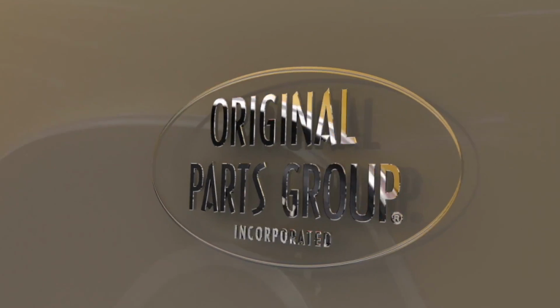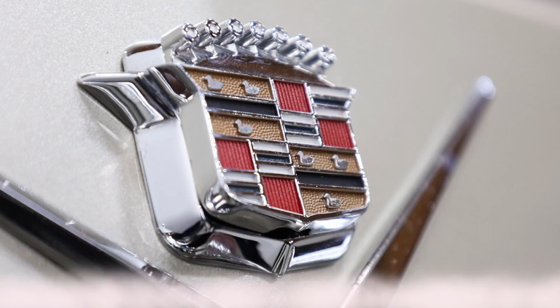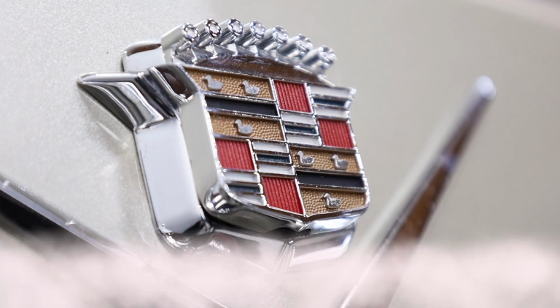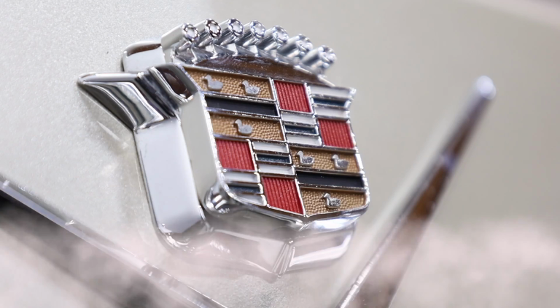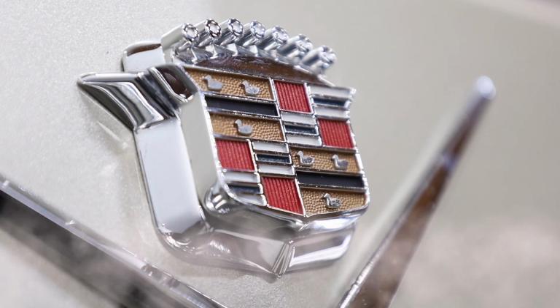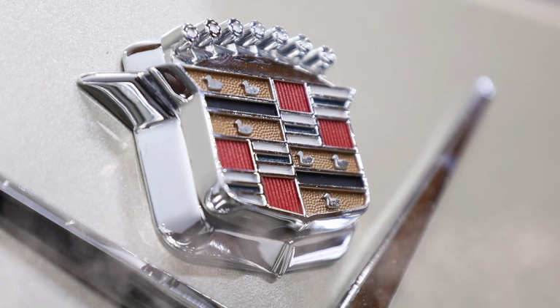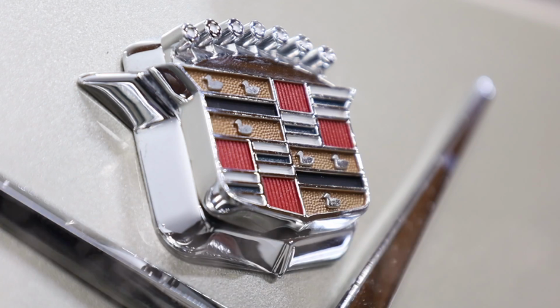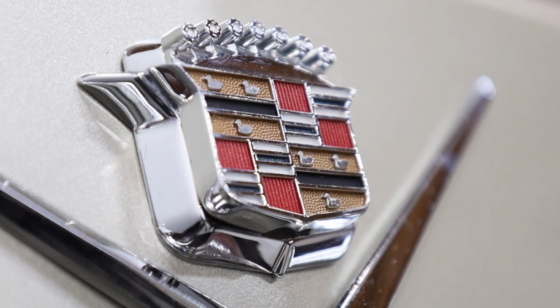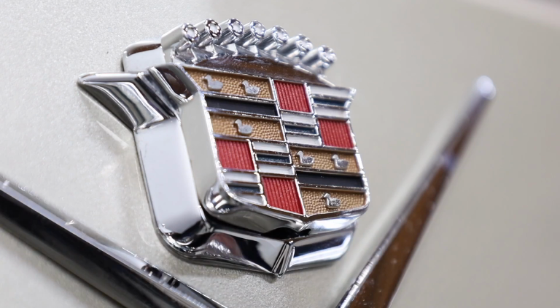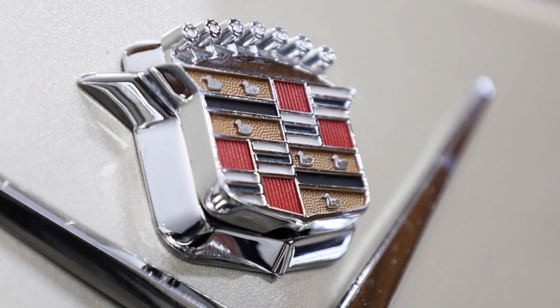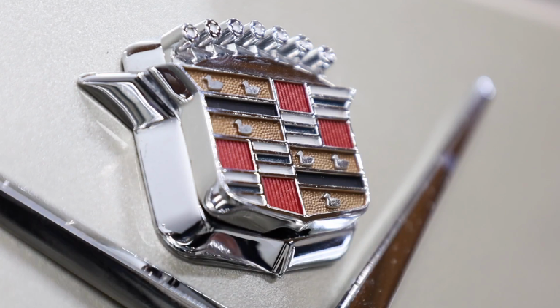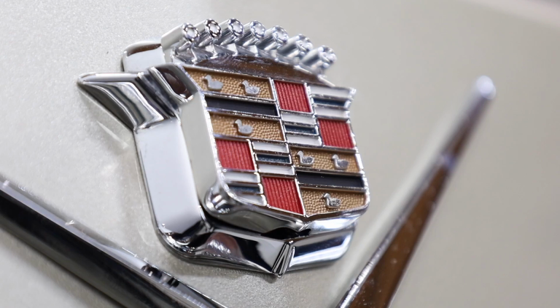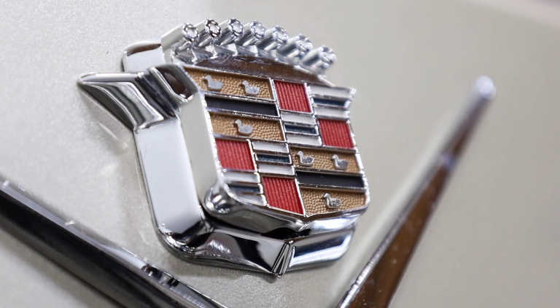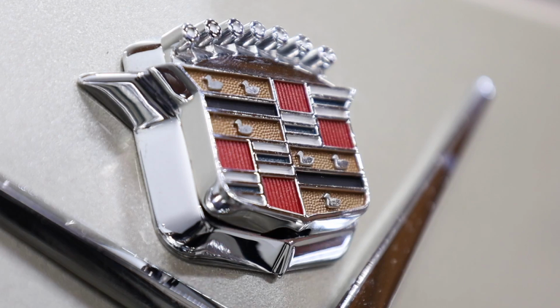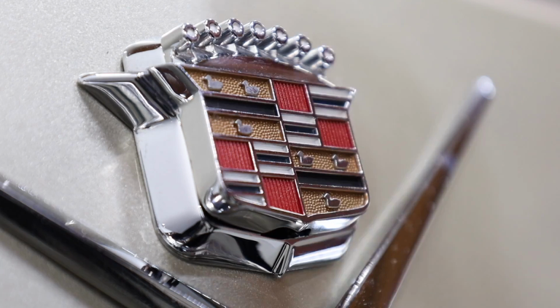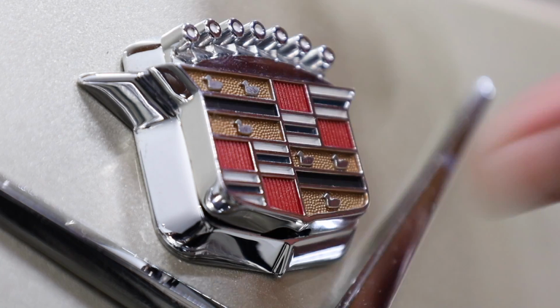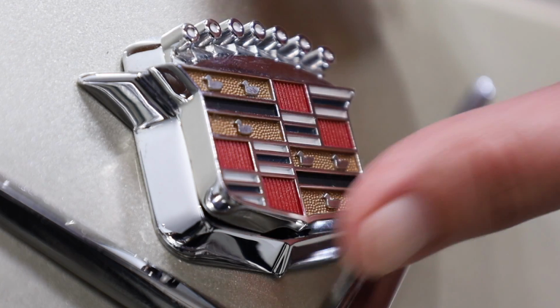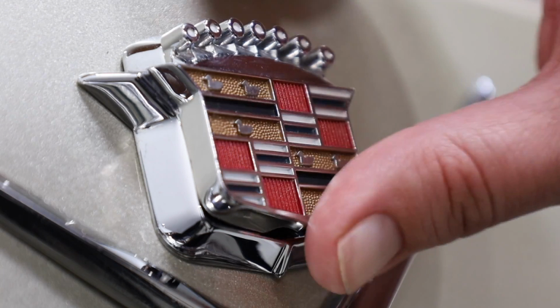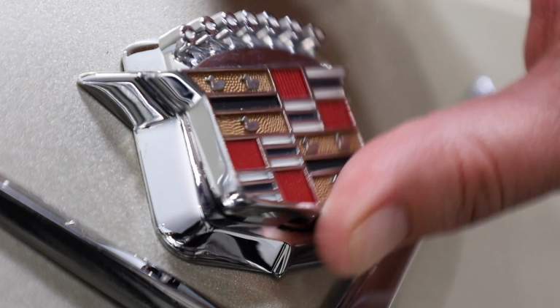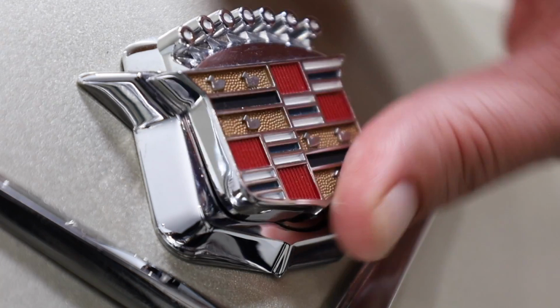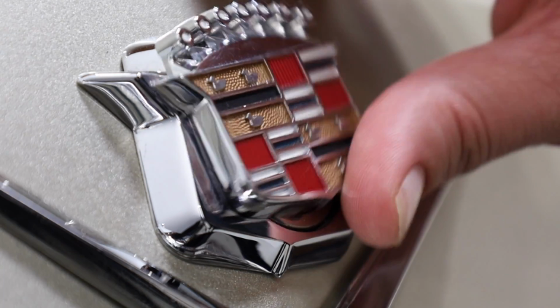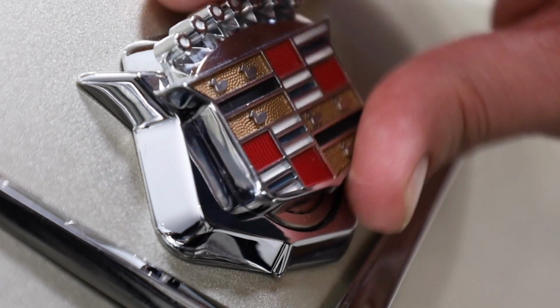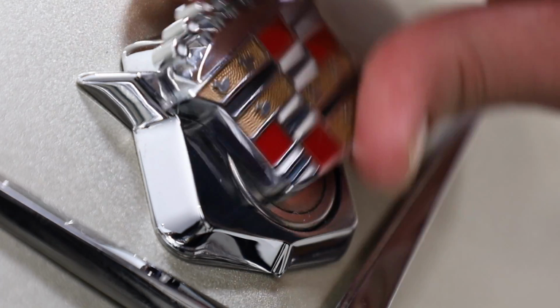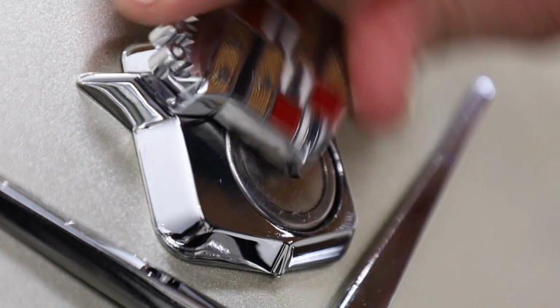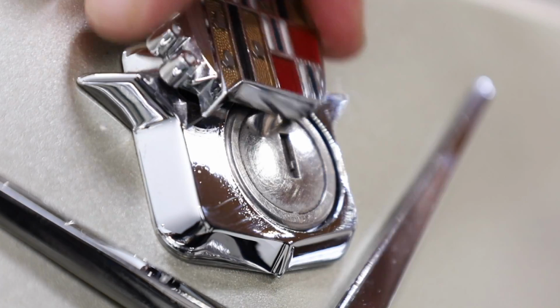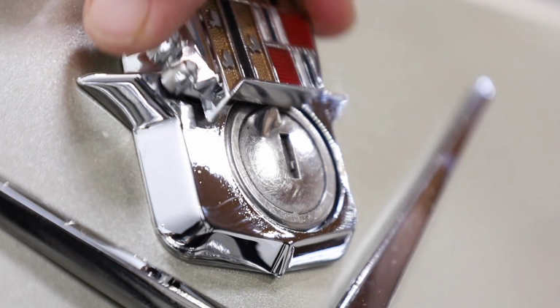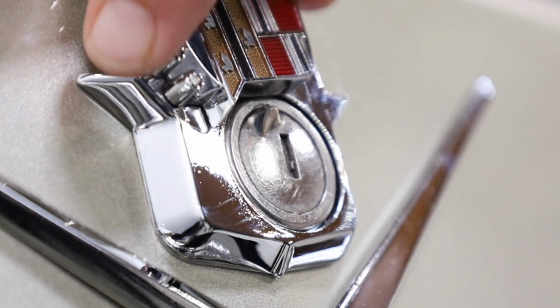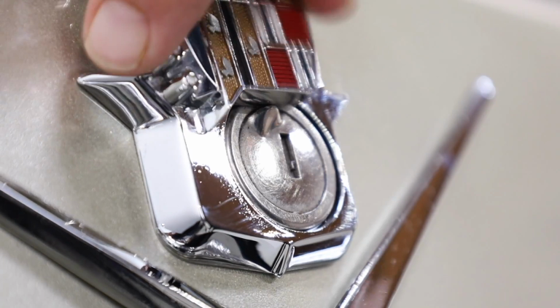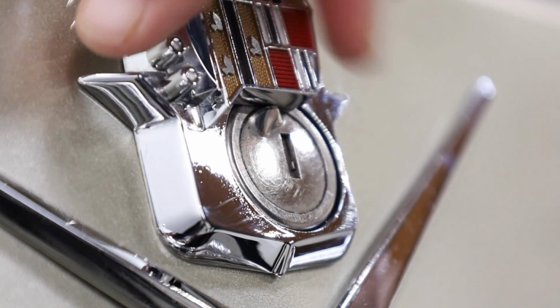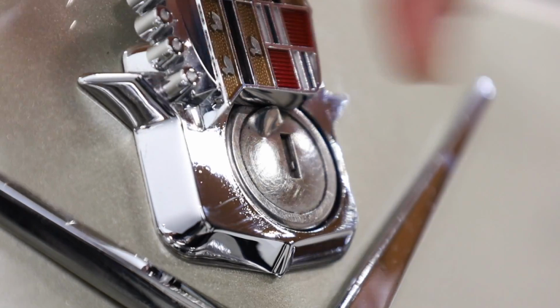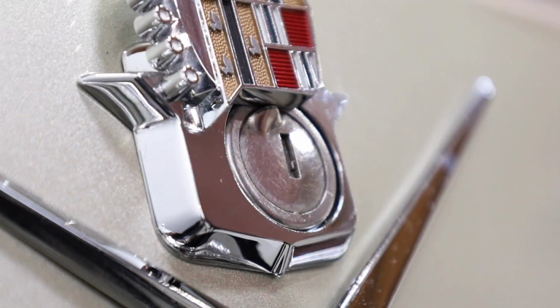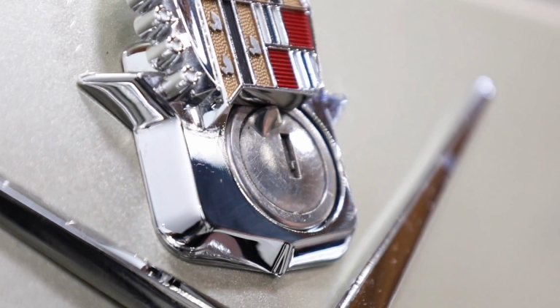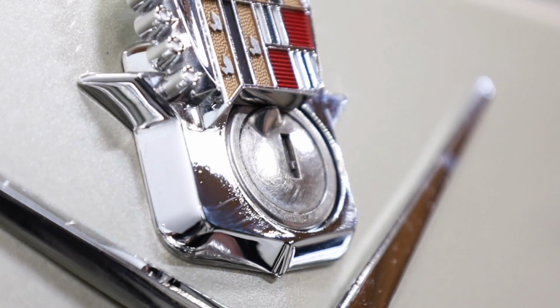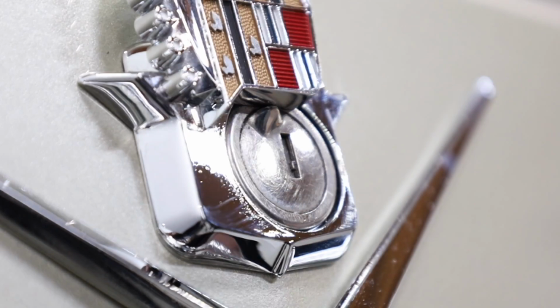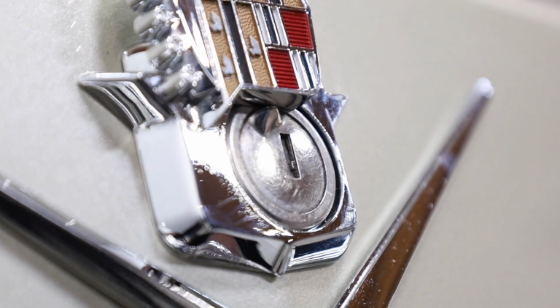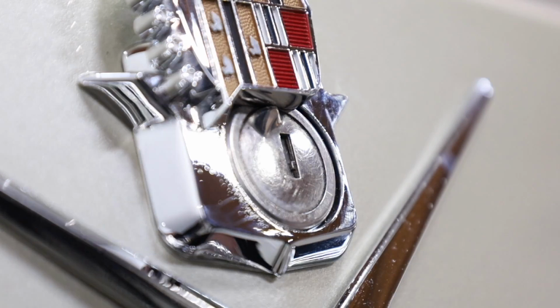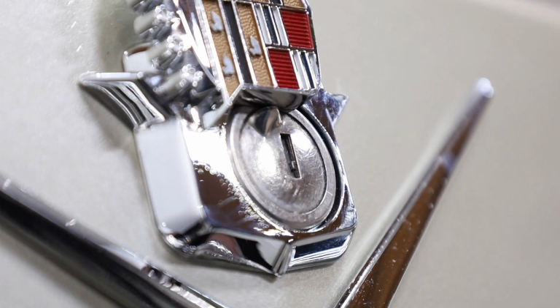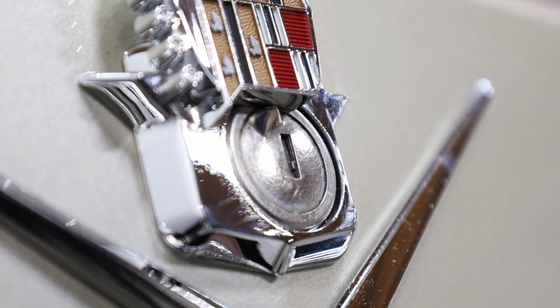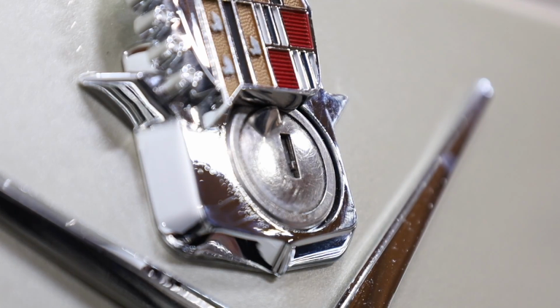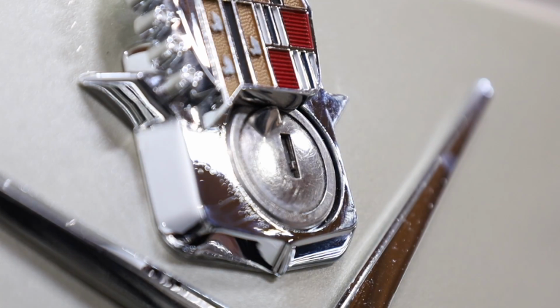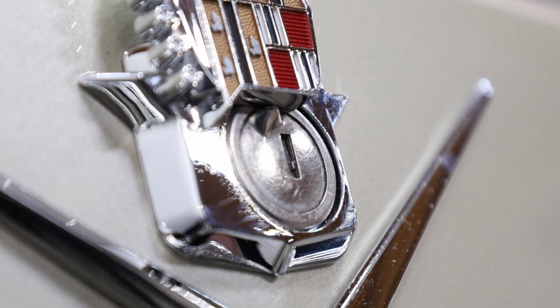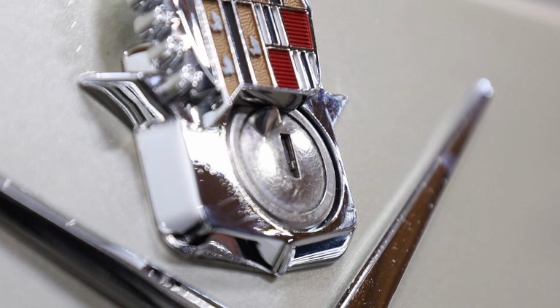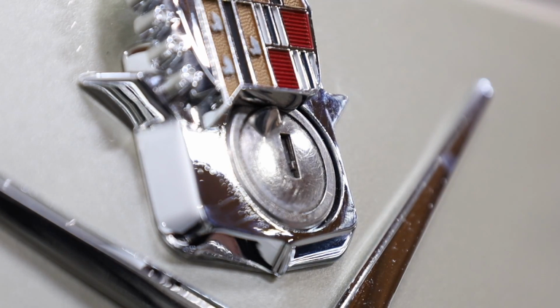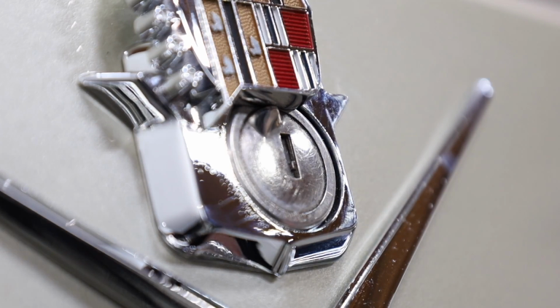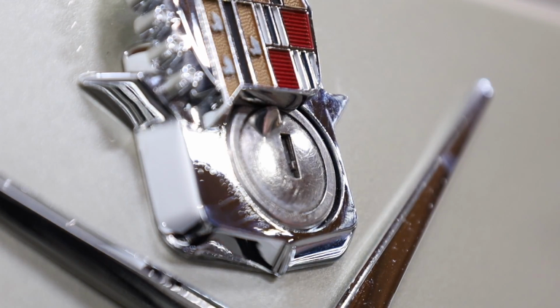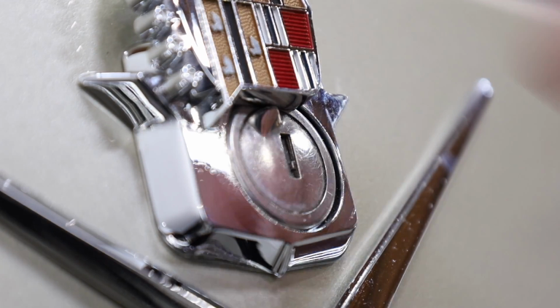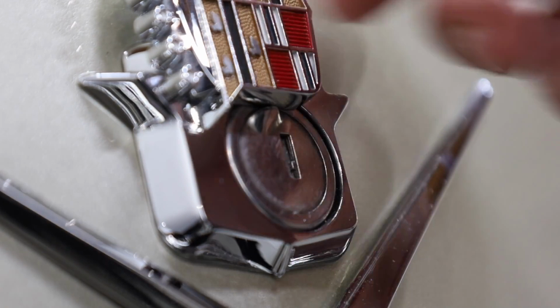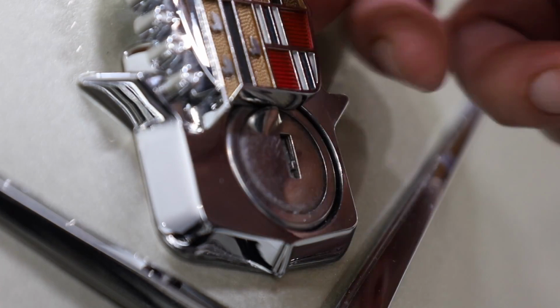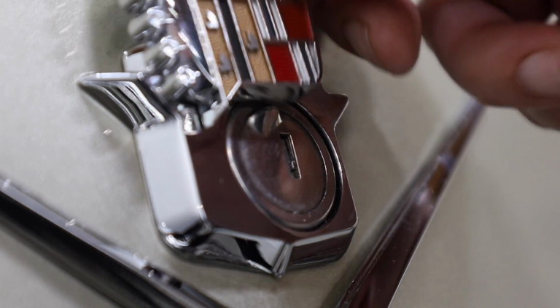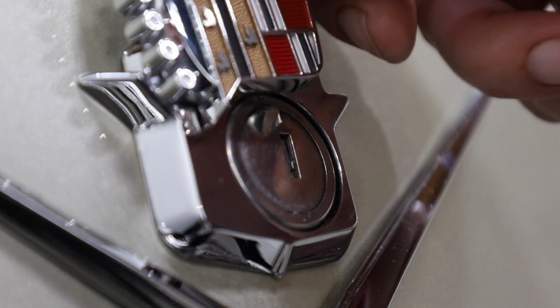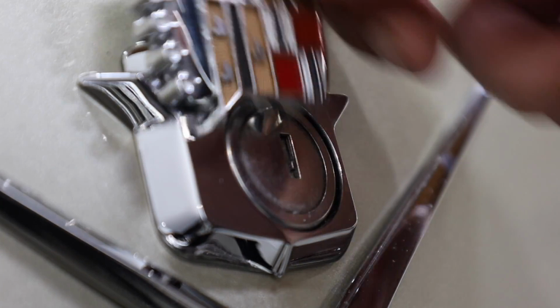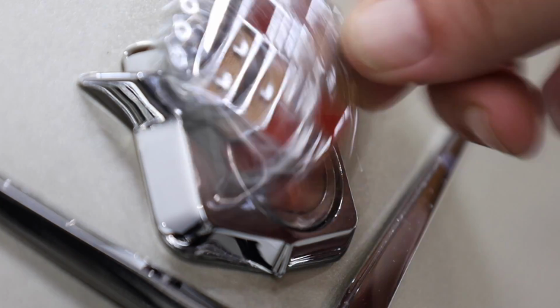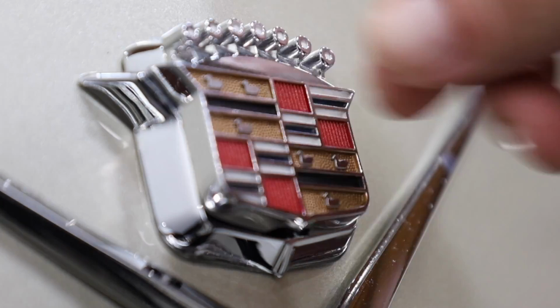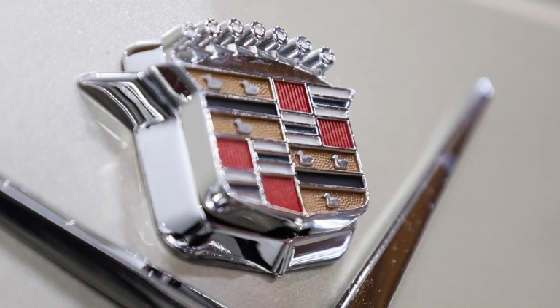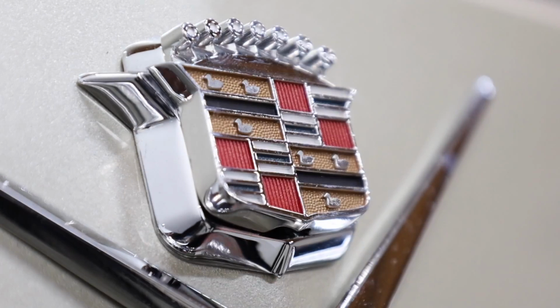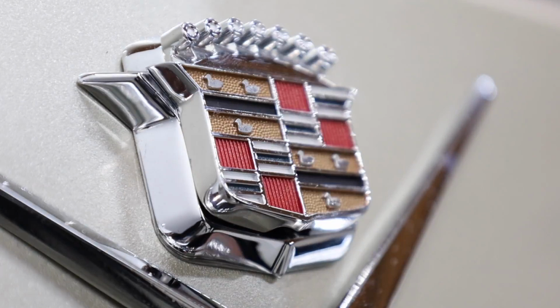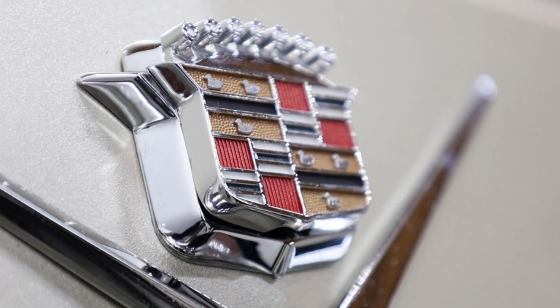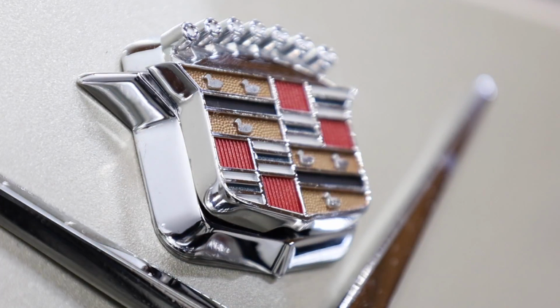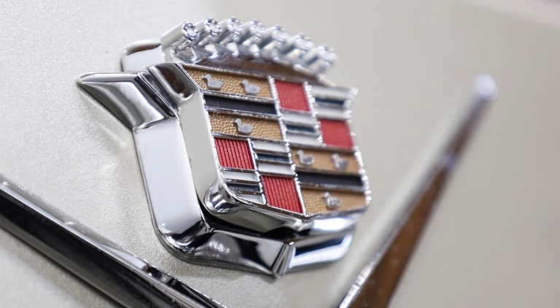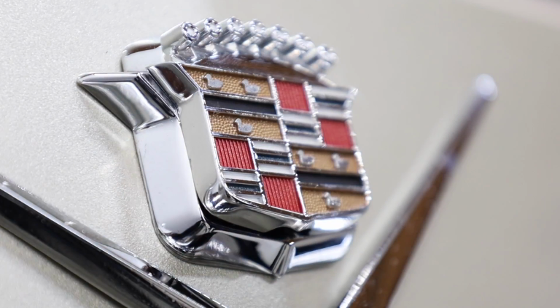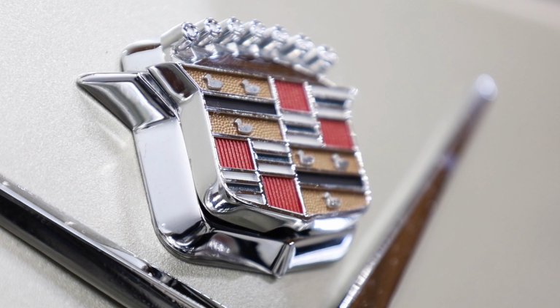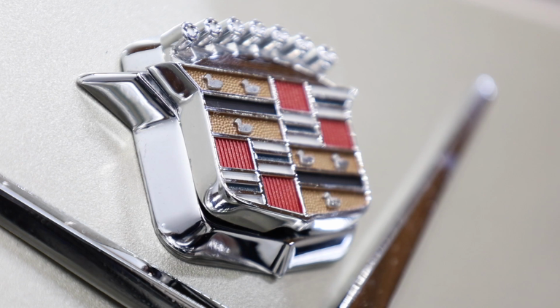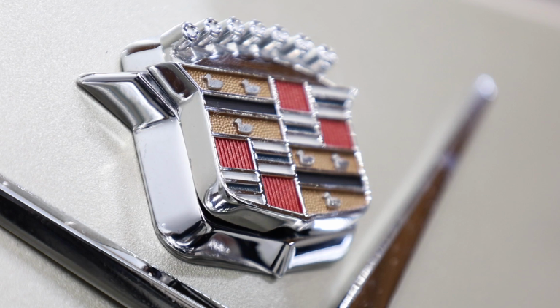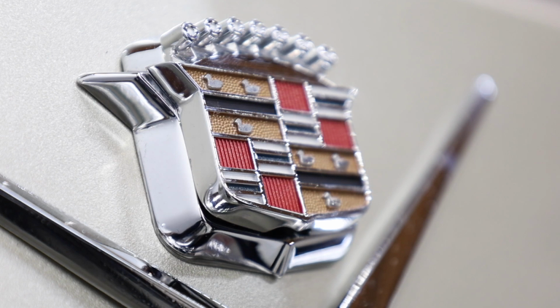Being used a lot to open and close your trunk, the Crest emblems take quite a beating over the years. When you're ready to restore your classic, our Crest emblems won't disappoint.